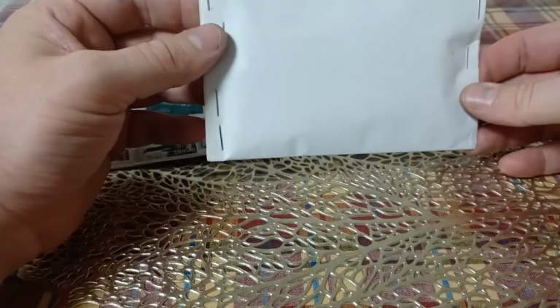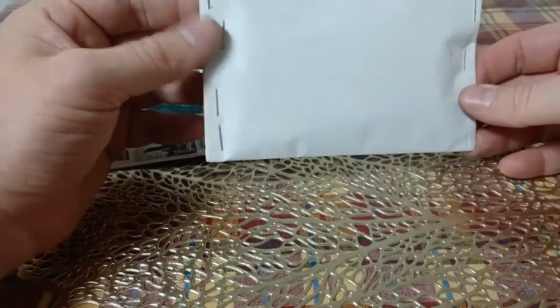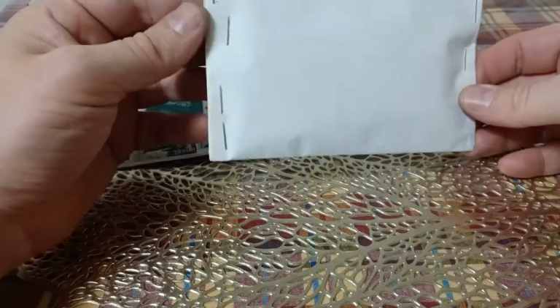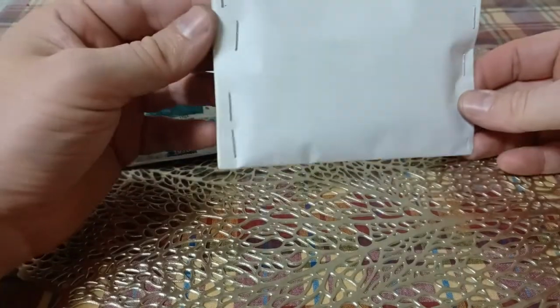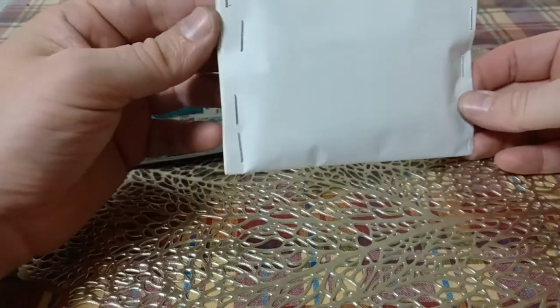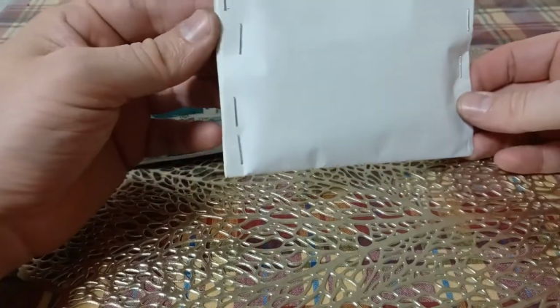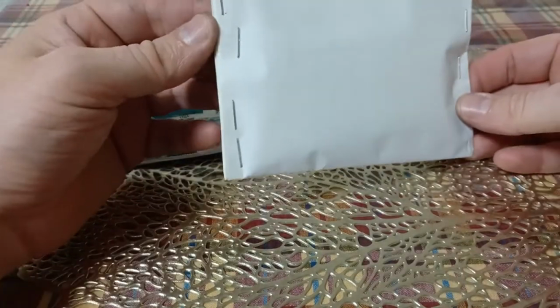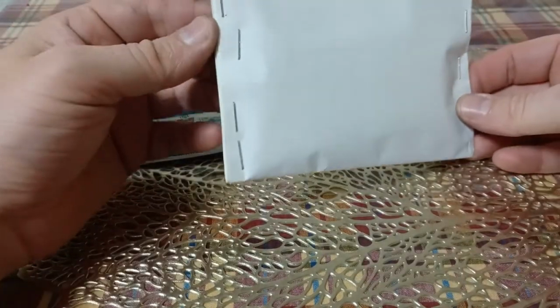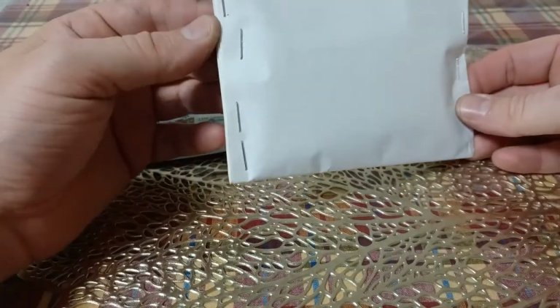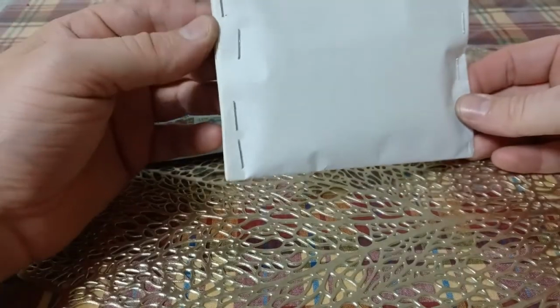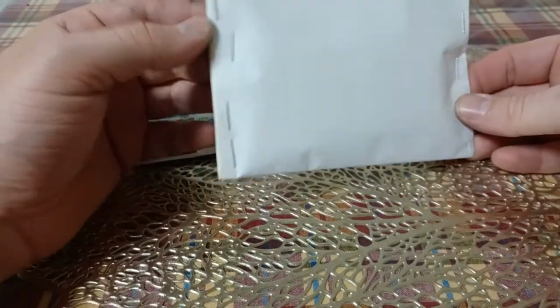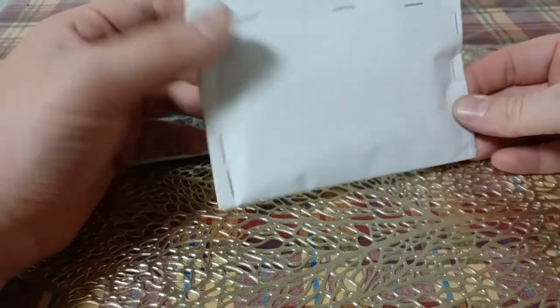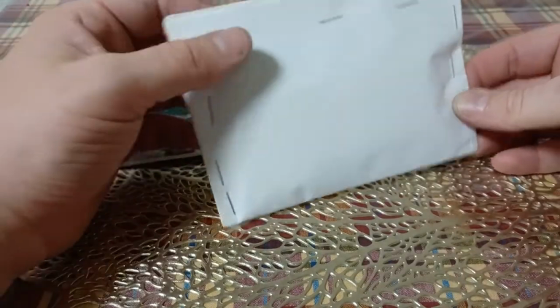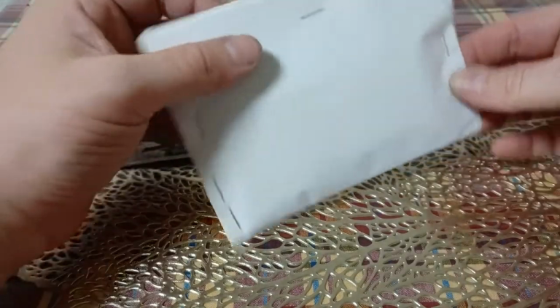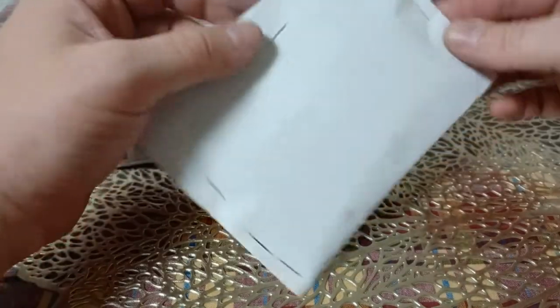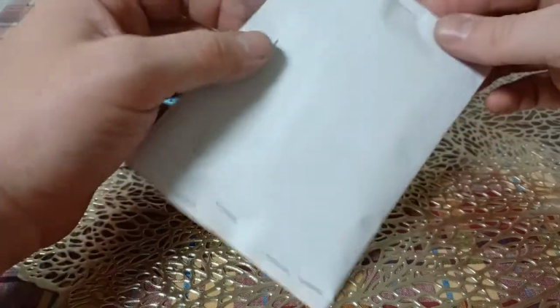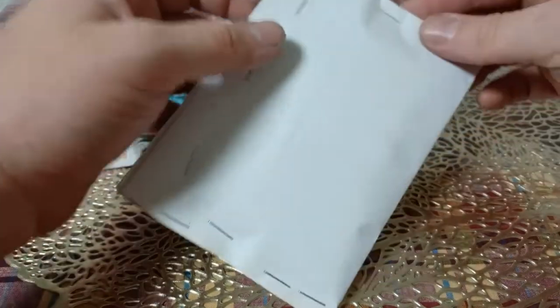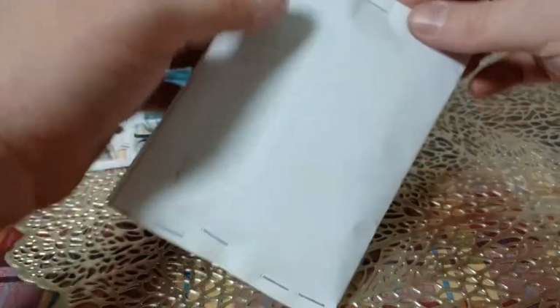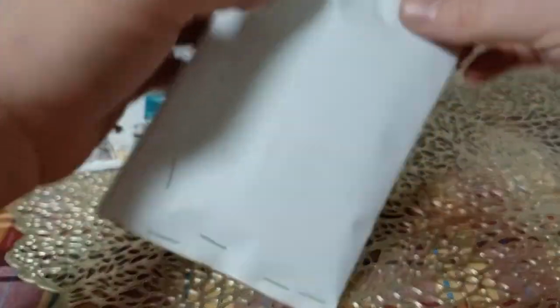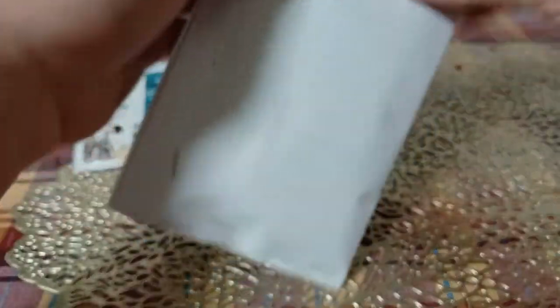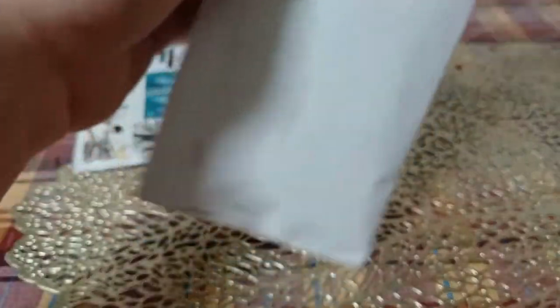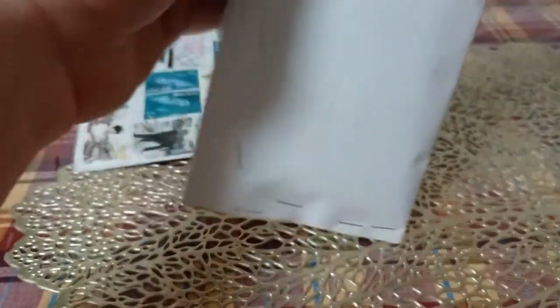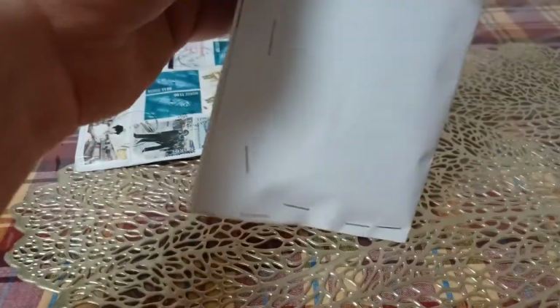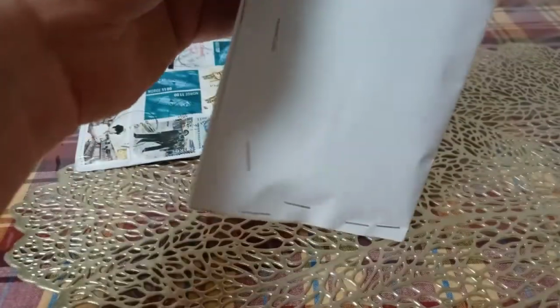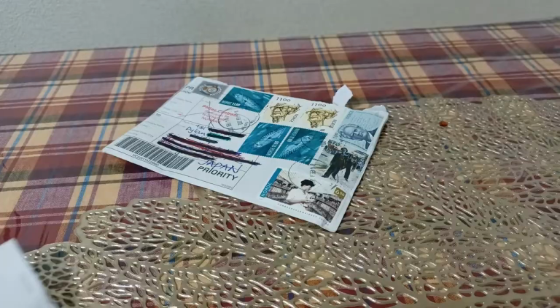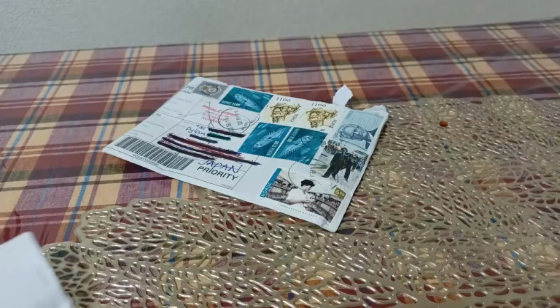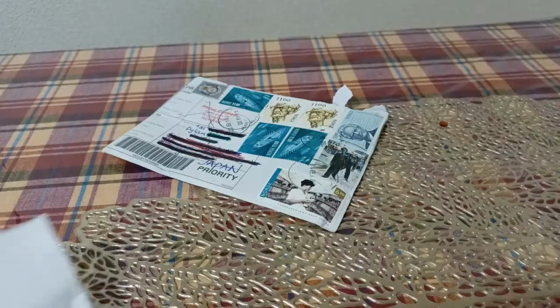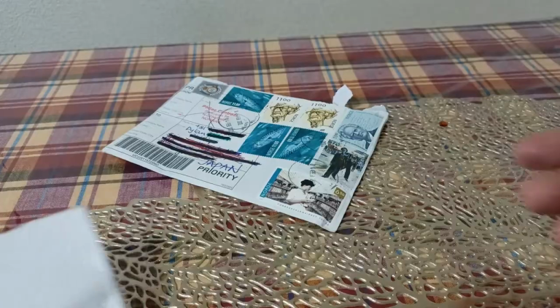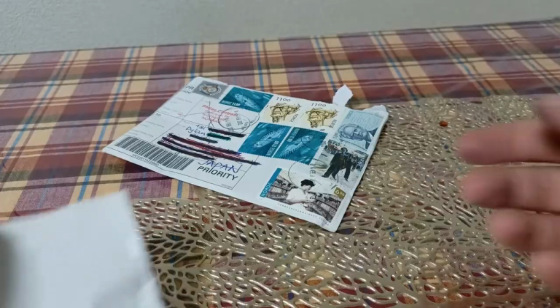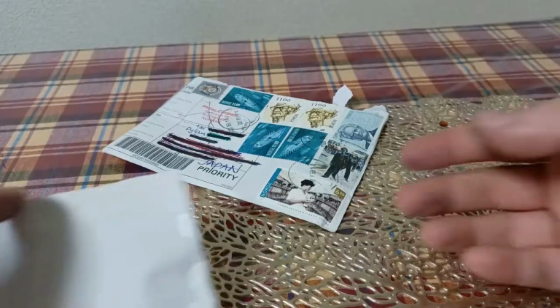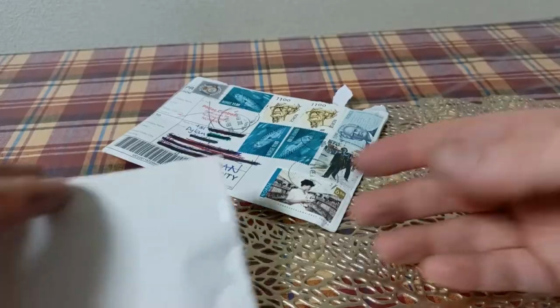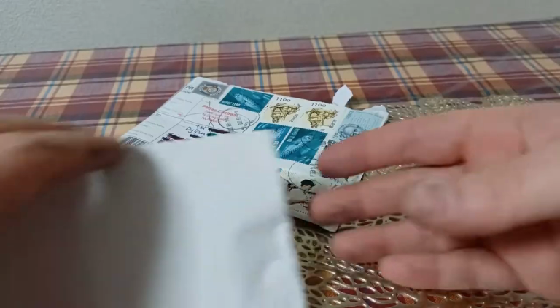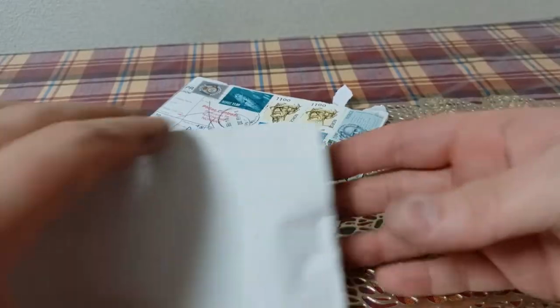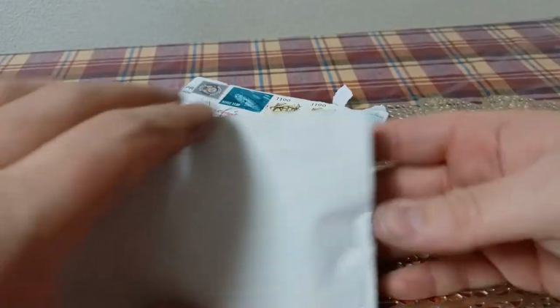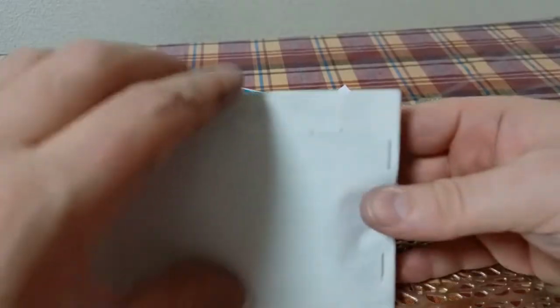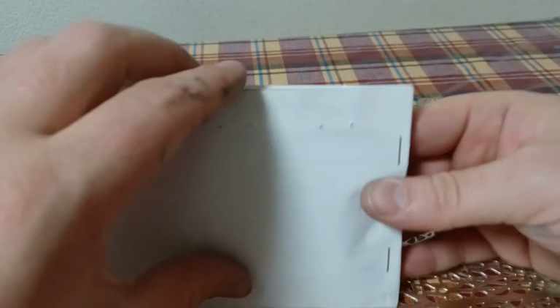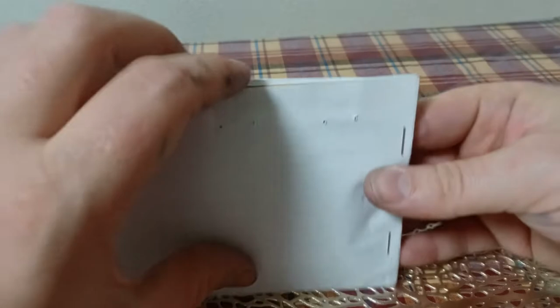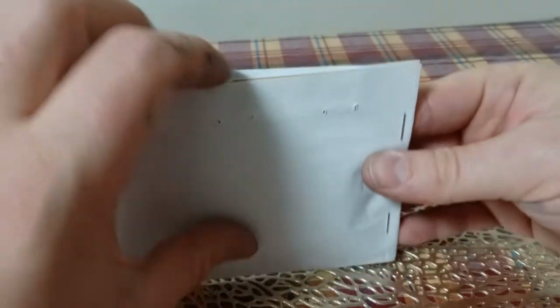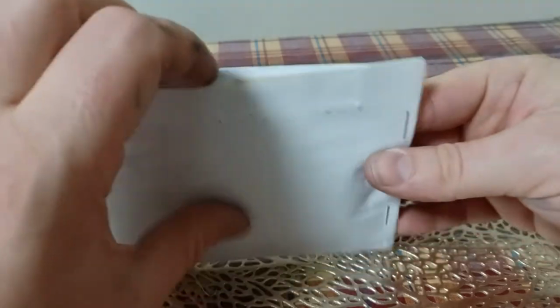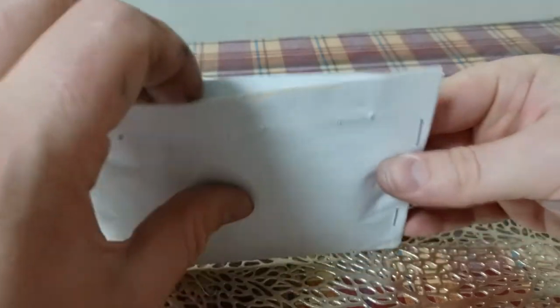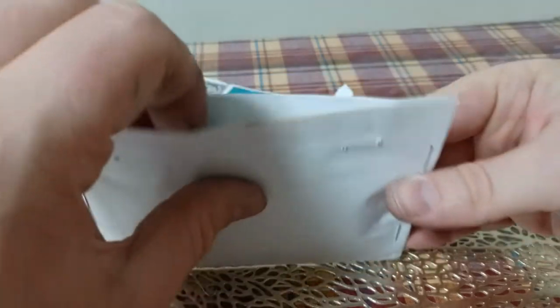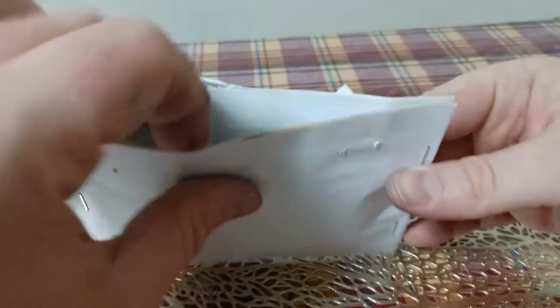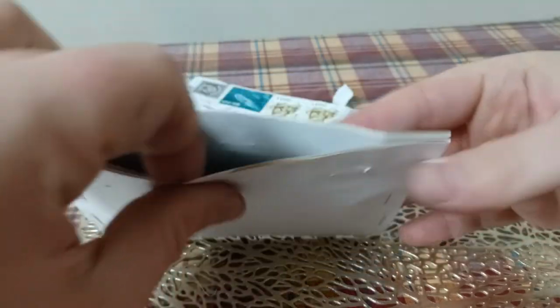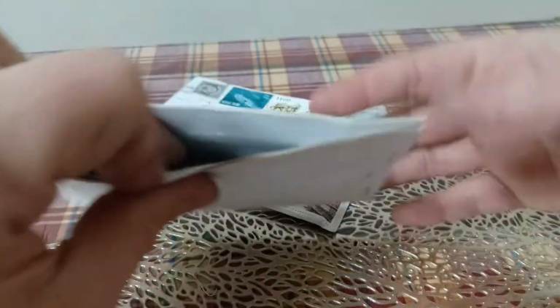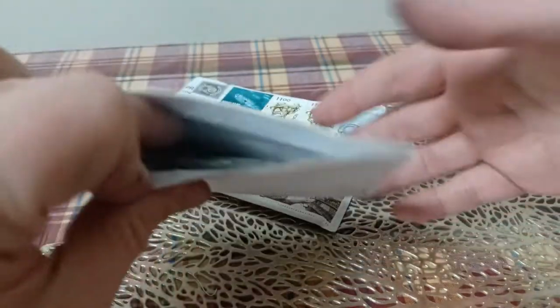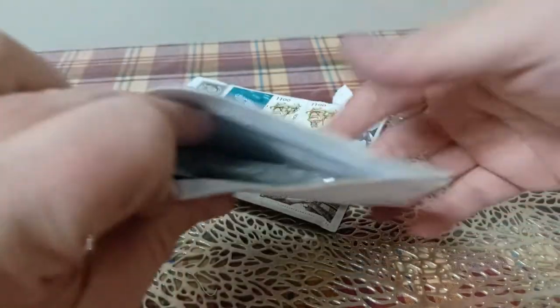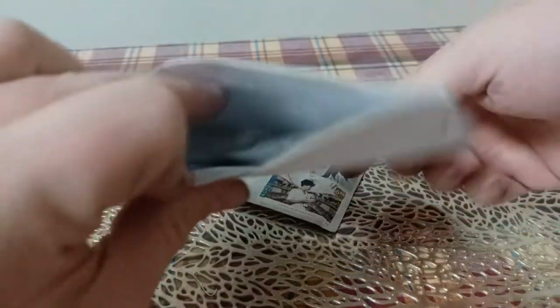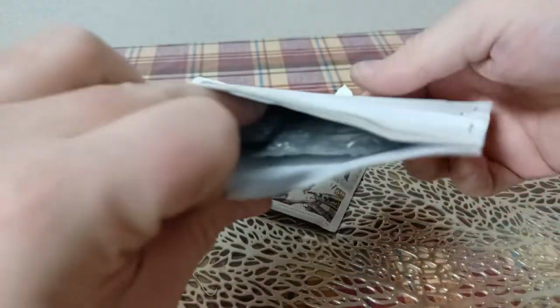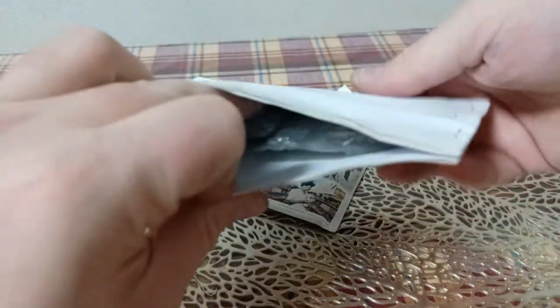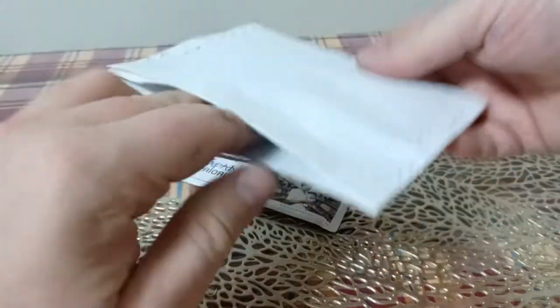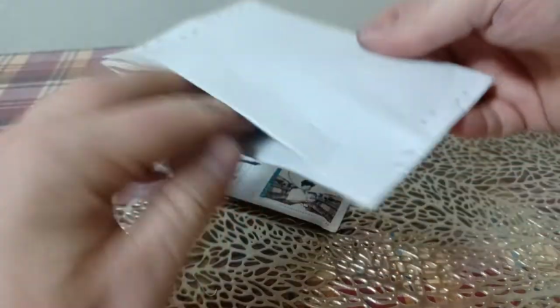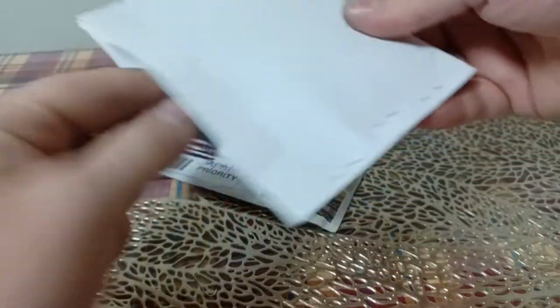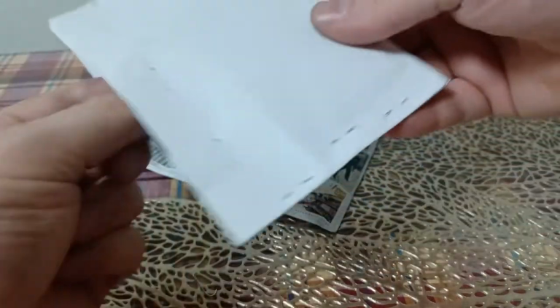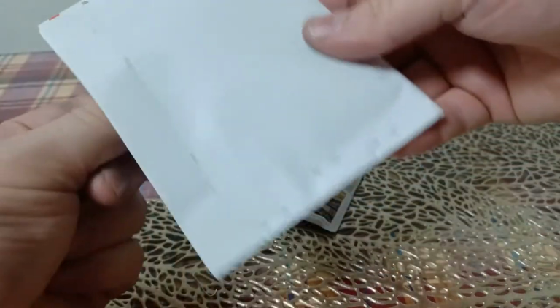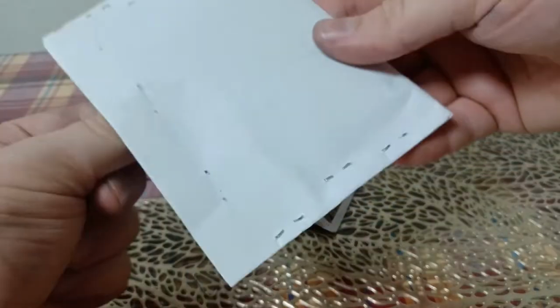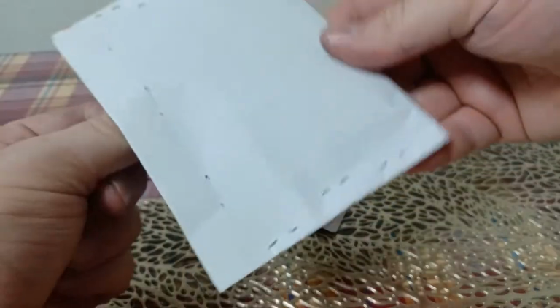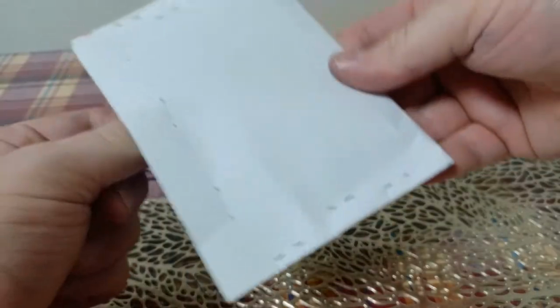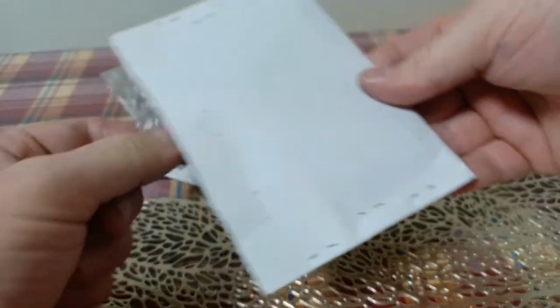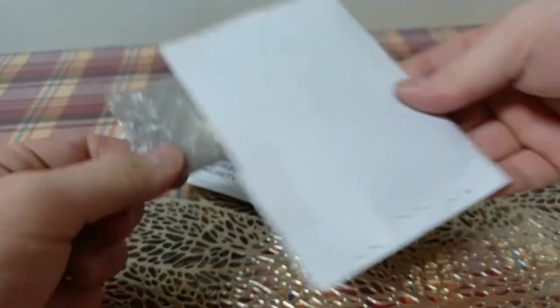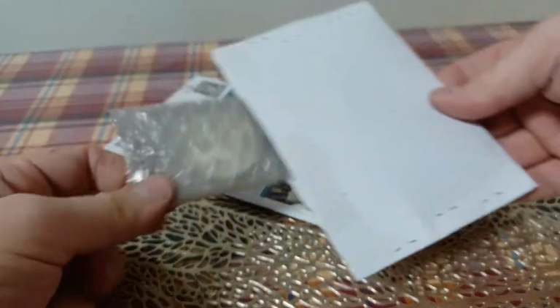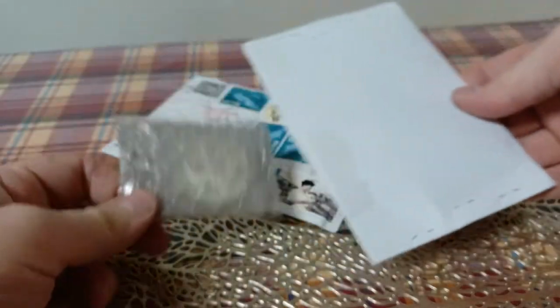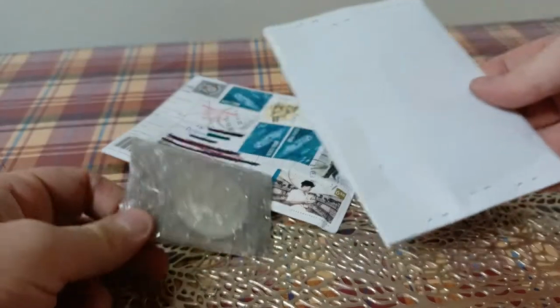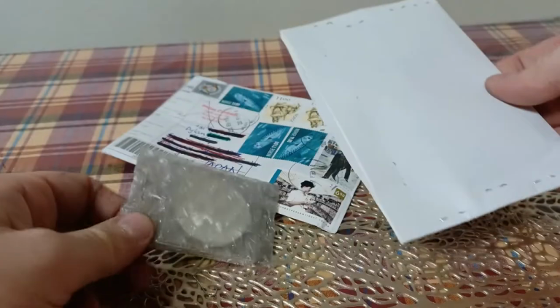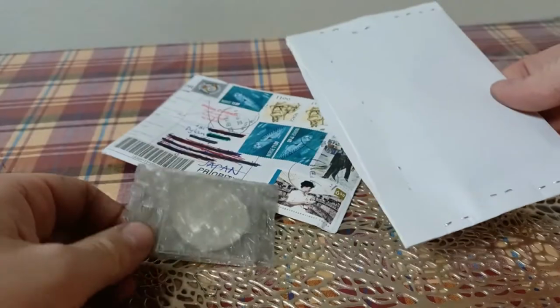Oh, I like this - plenty of staples. All right, I just got the top part open, because I'm sure you guys just want to see the coins.